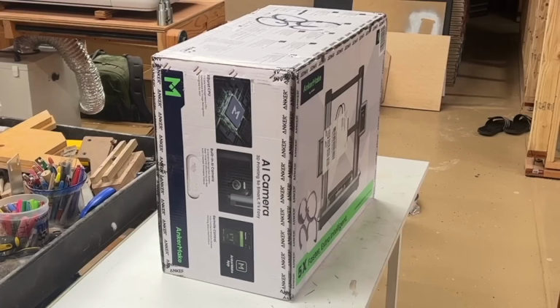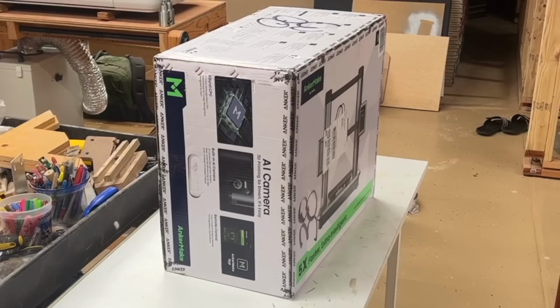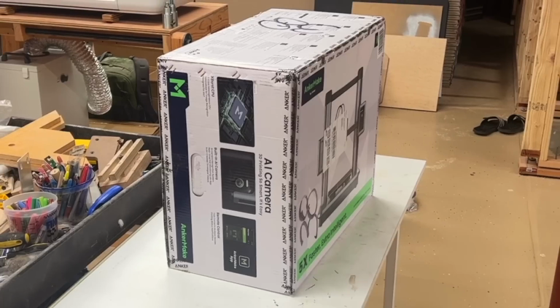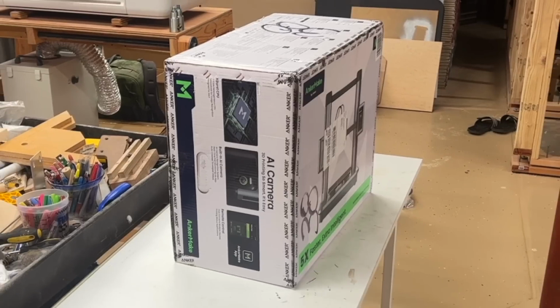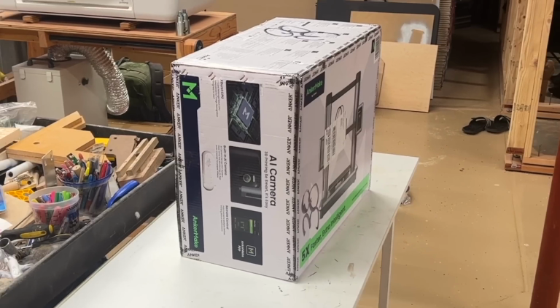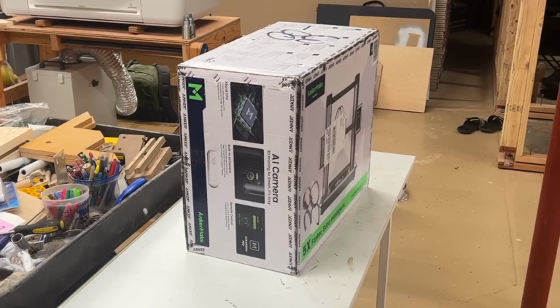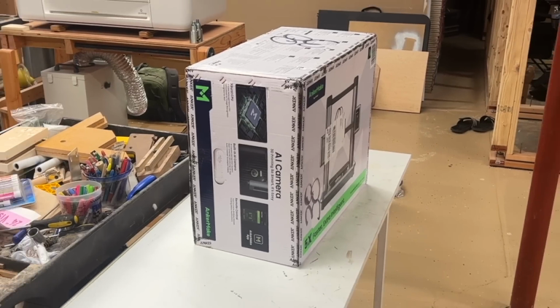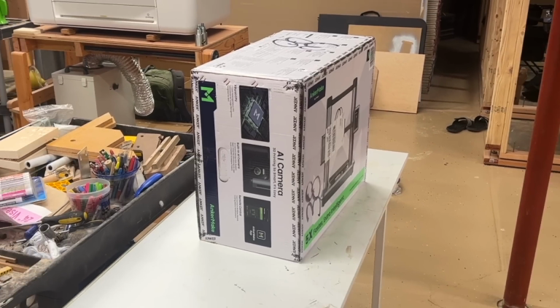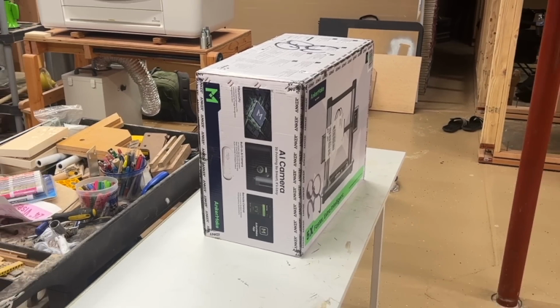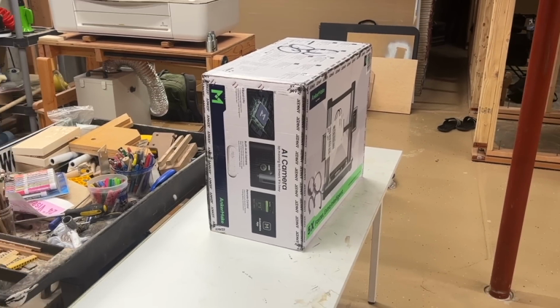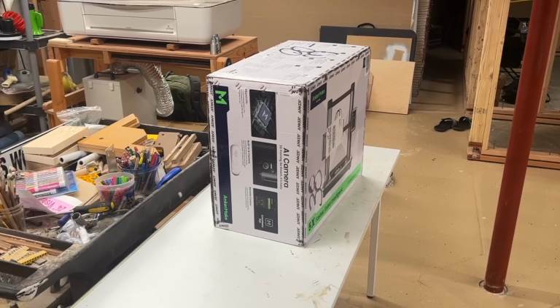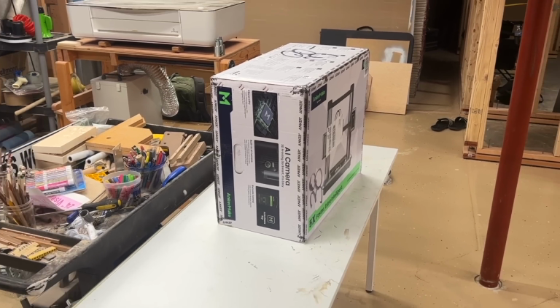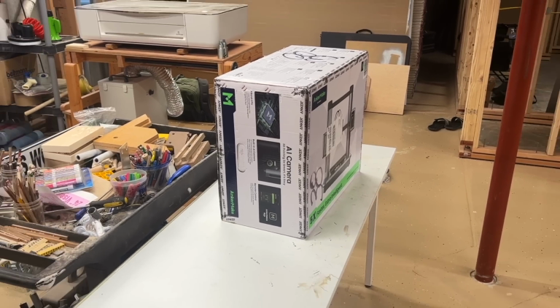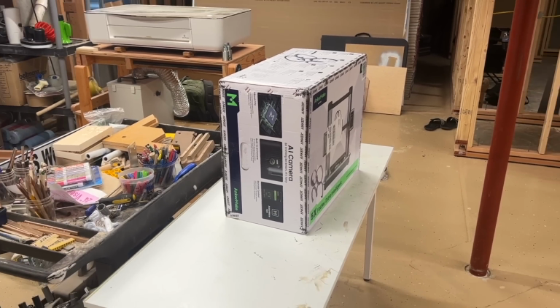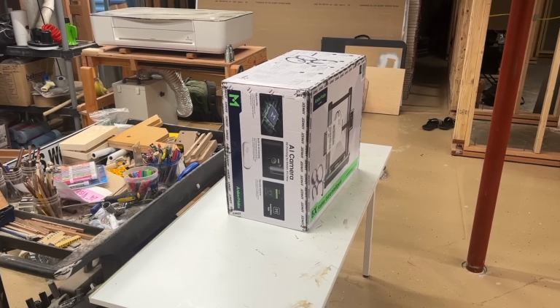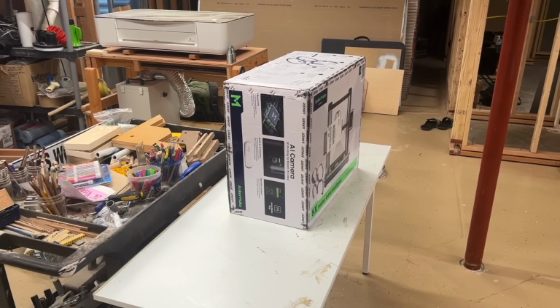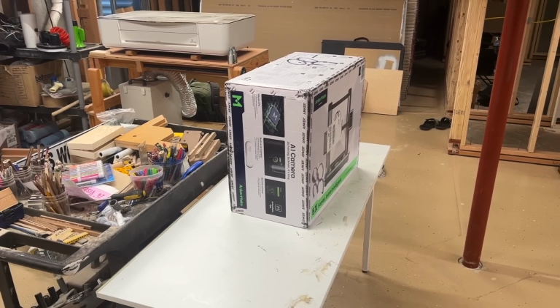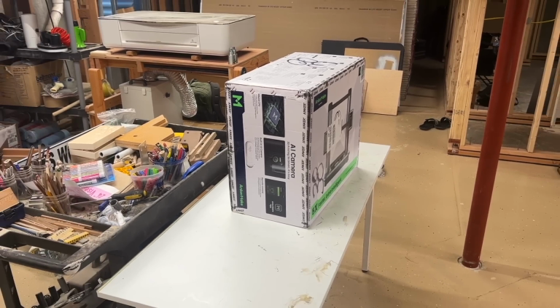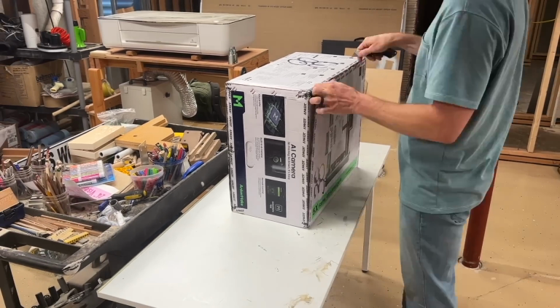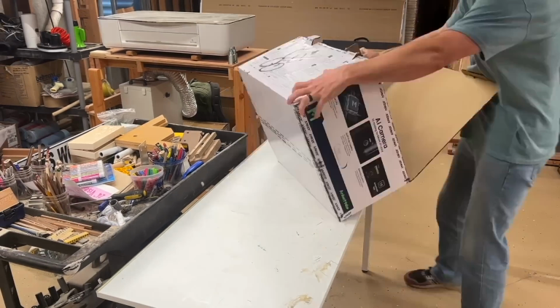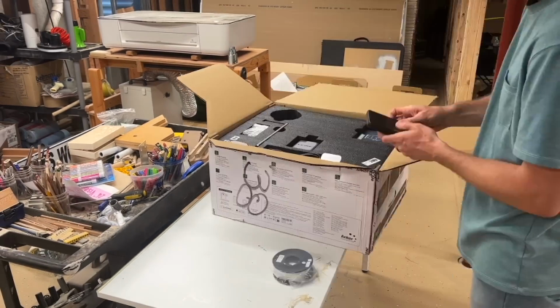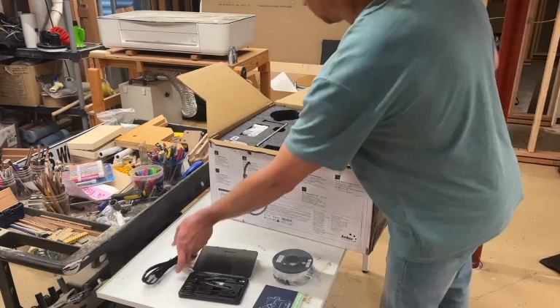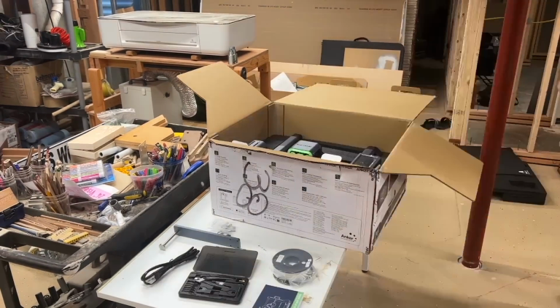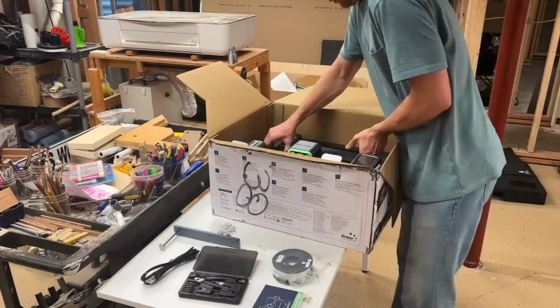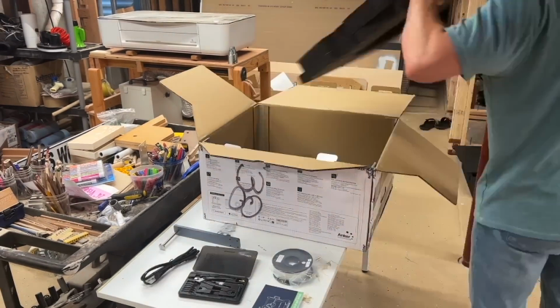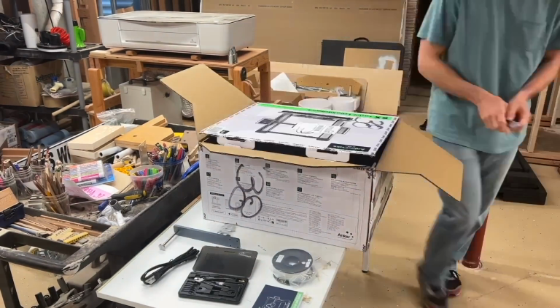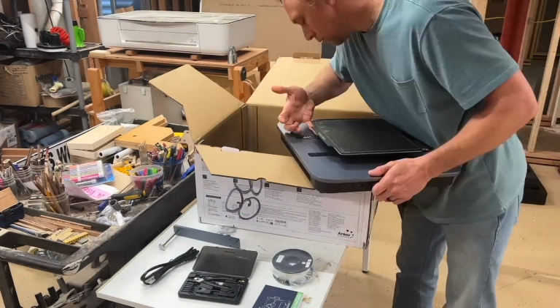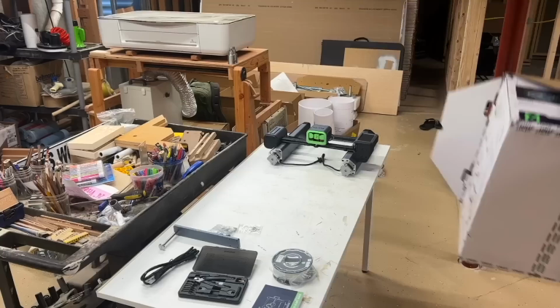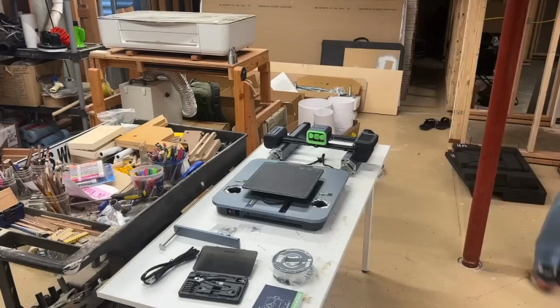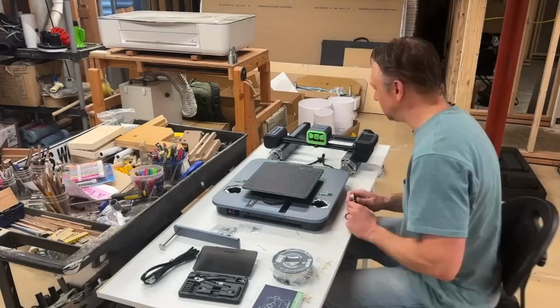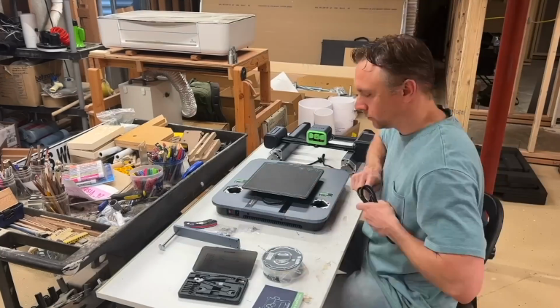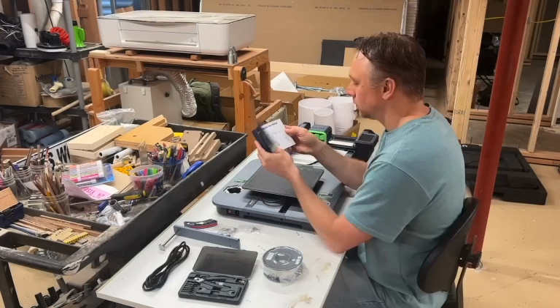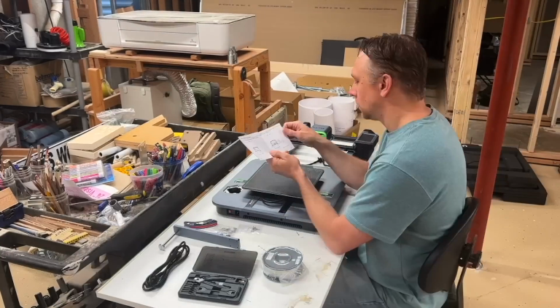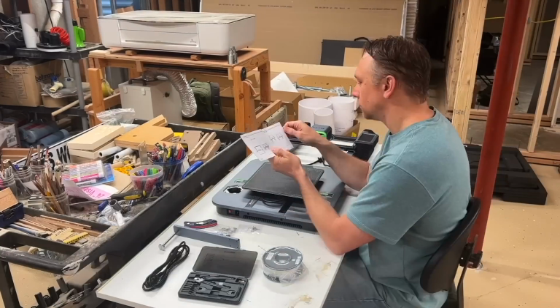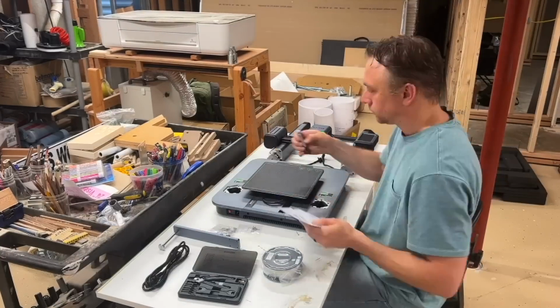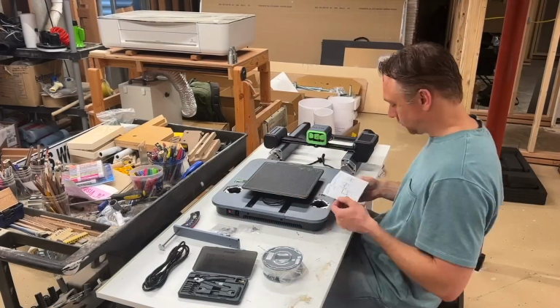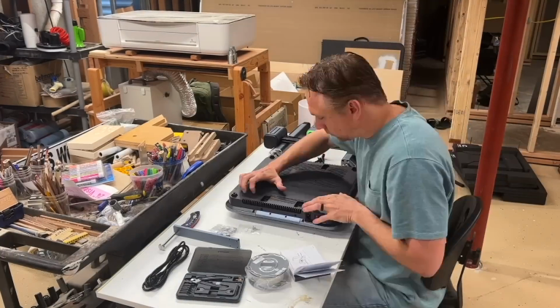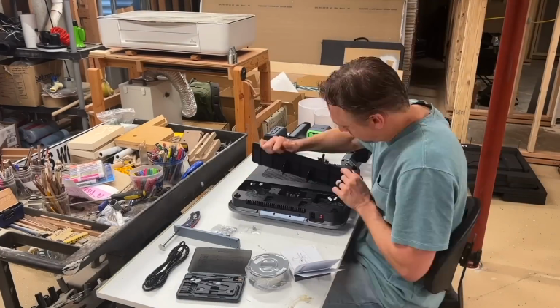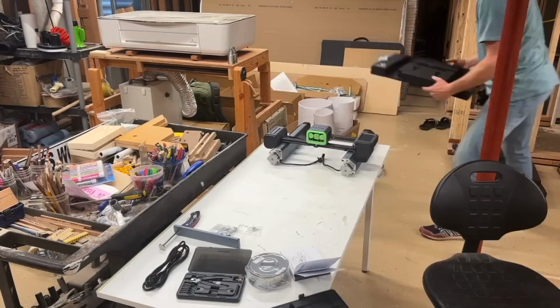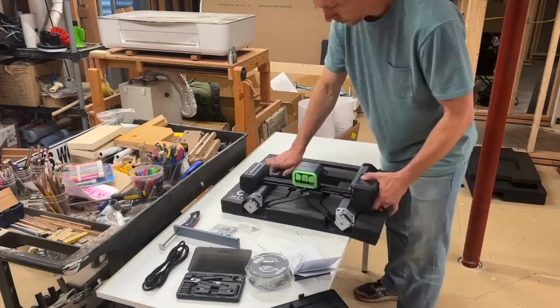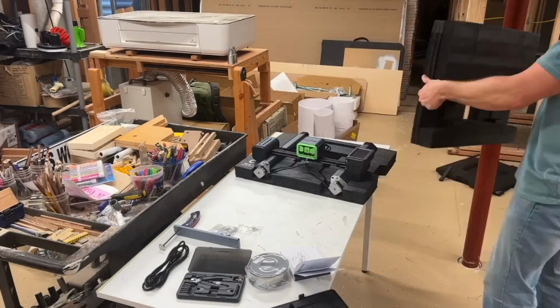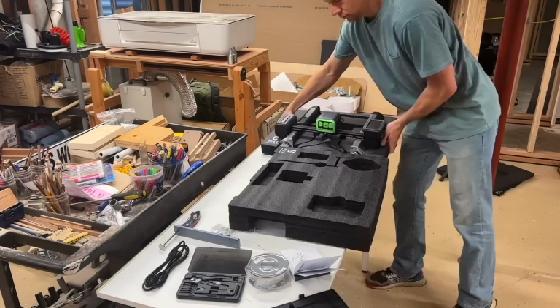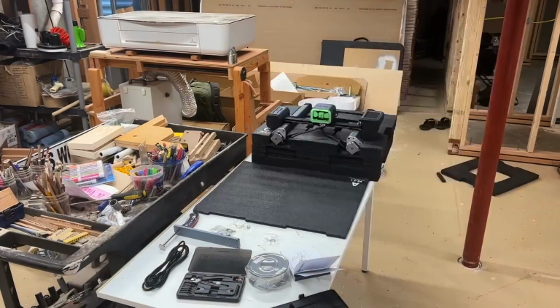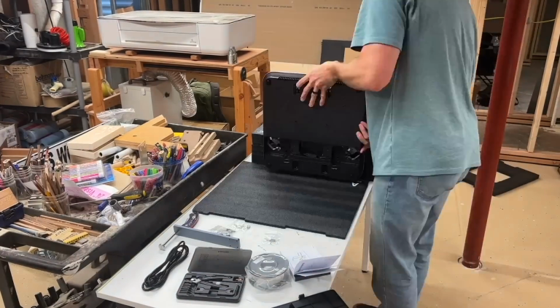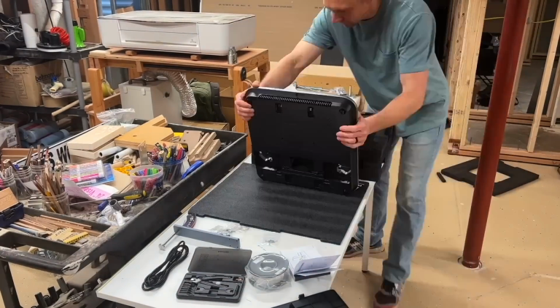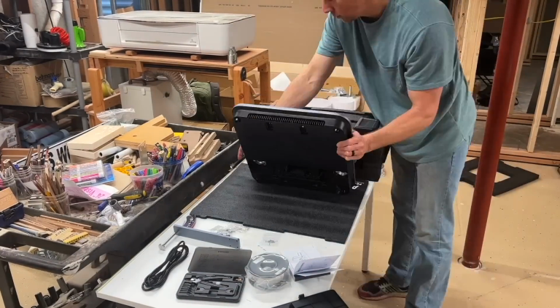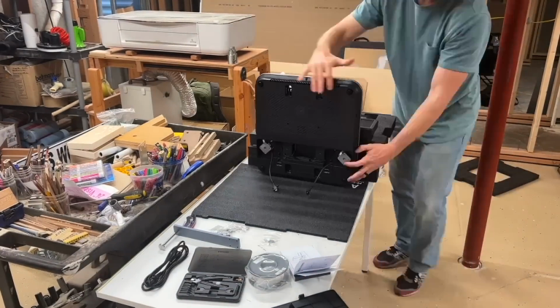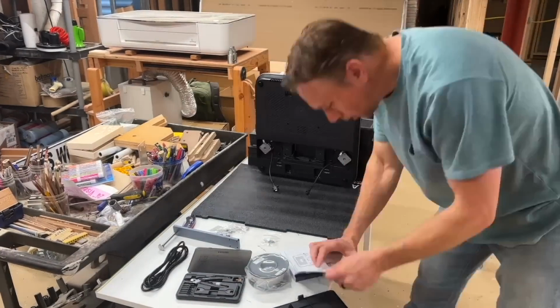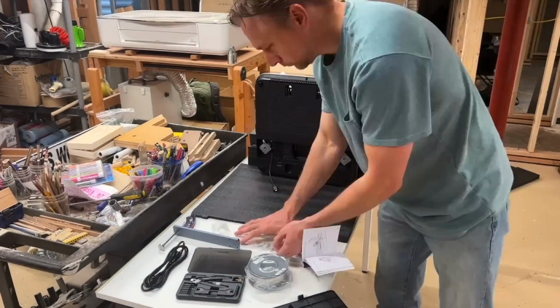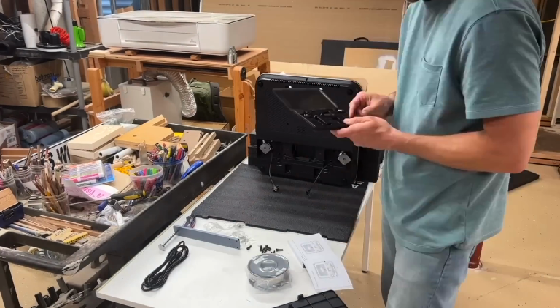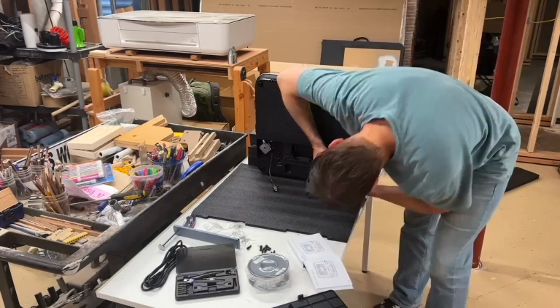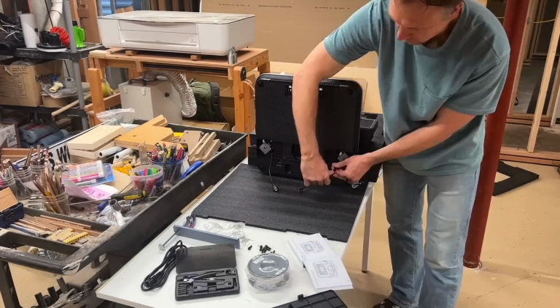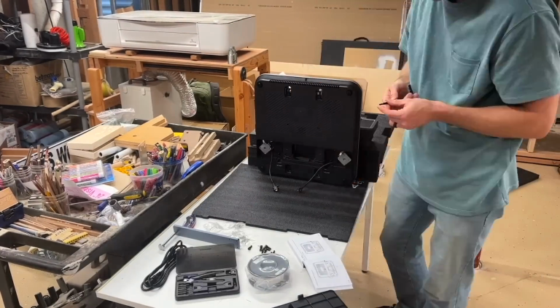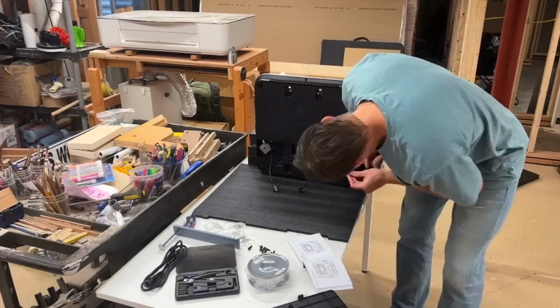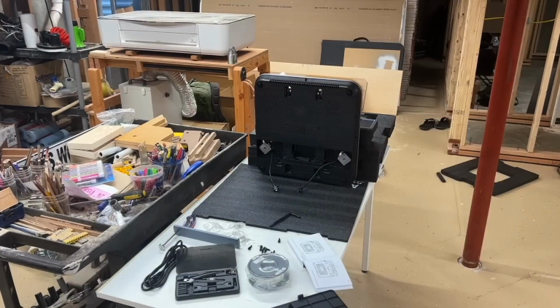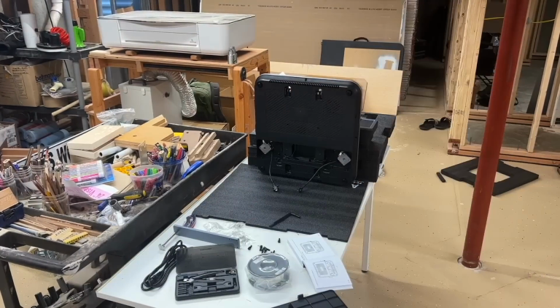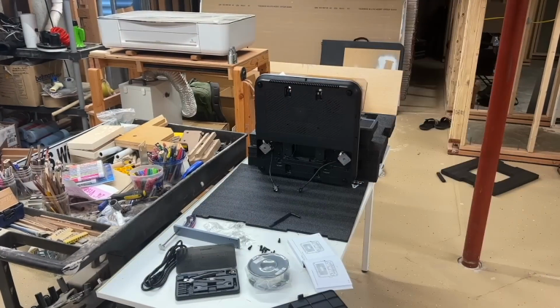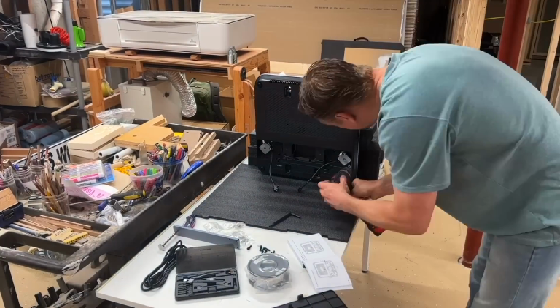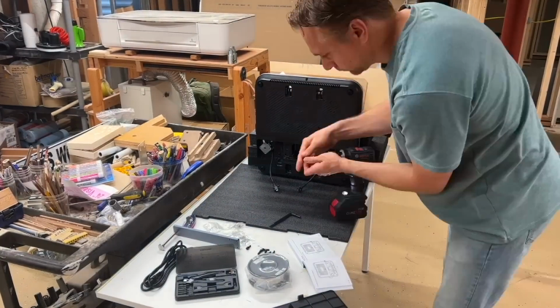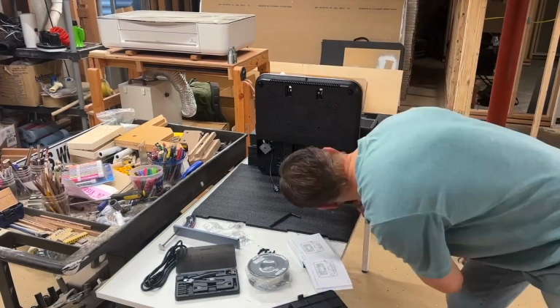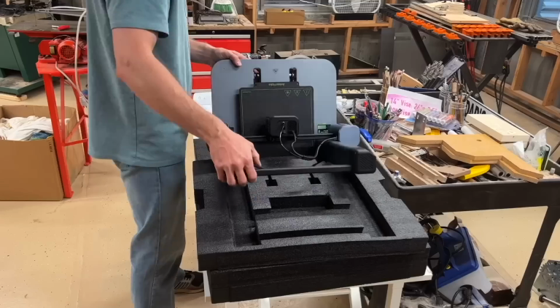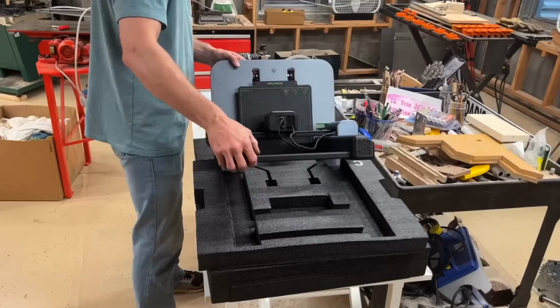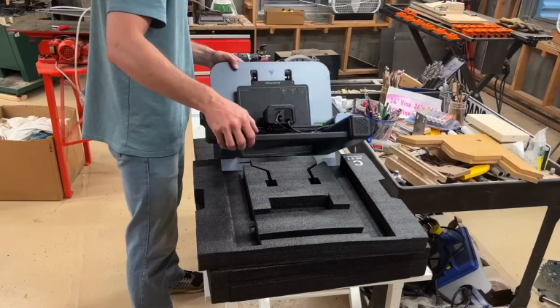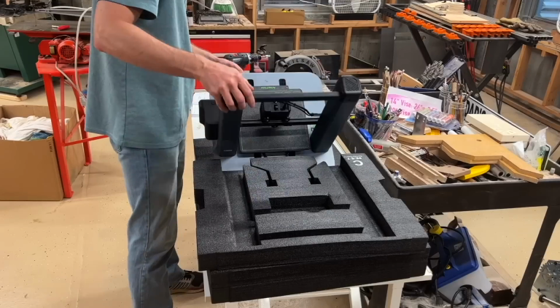This is the Anchormake 3D printer. I agreed to a sponsorship talking about its features because I thought of a really cool project to make with it.